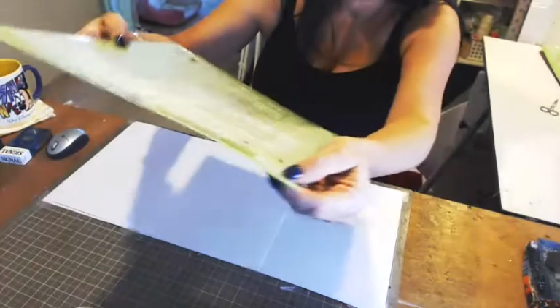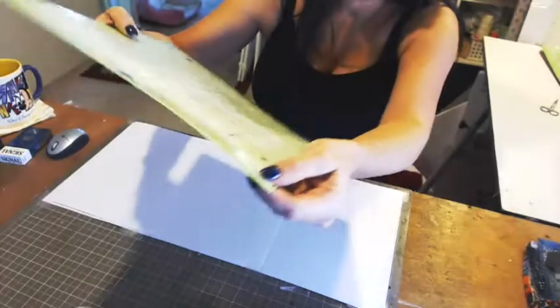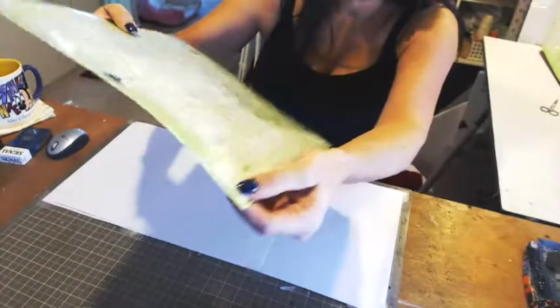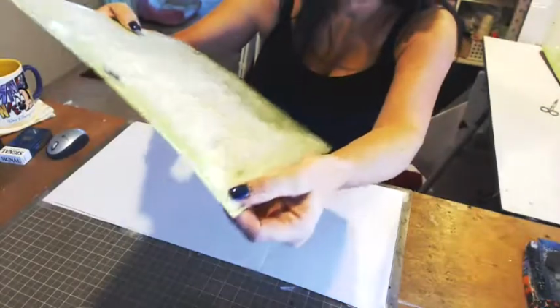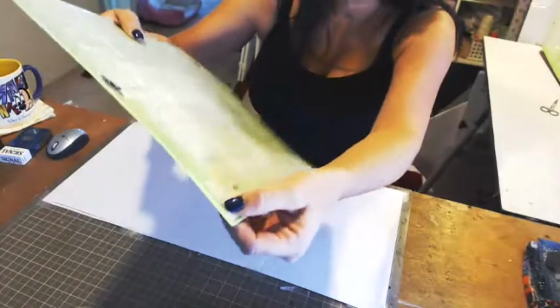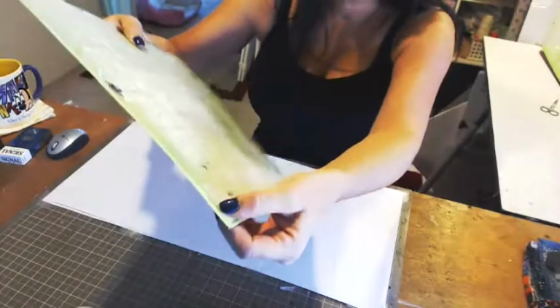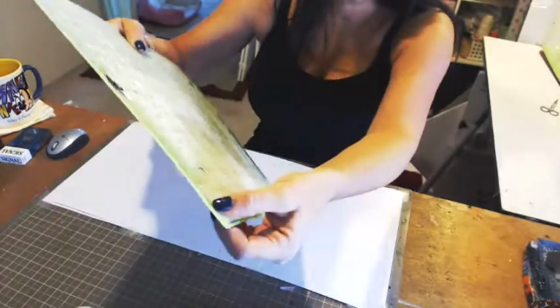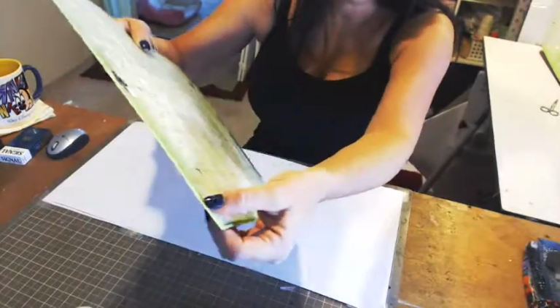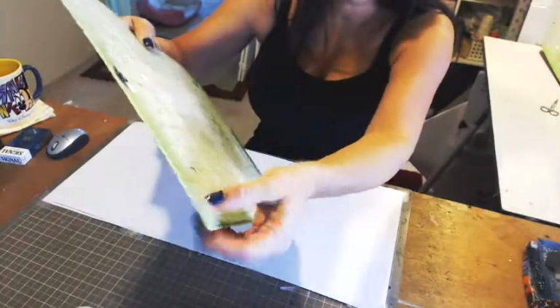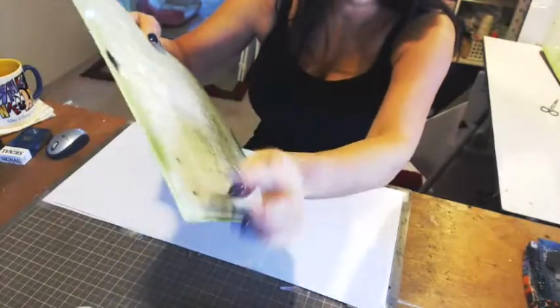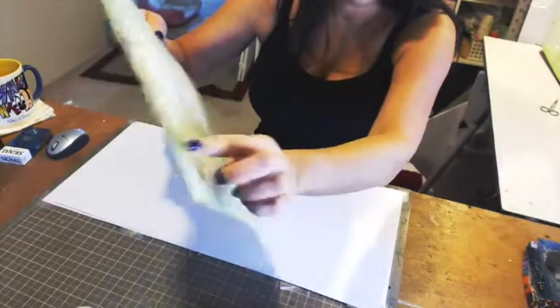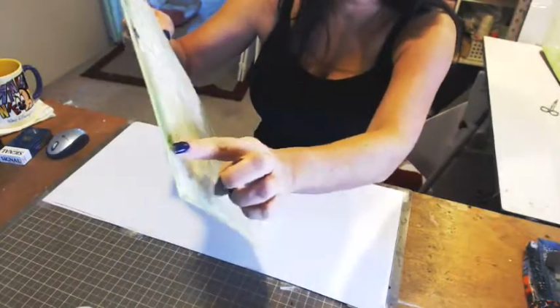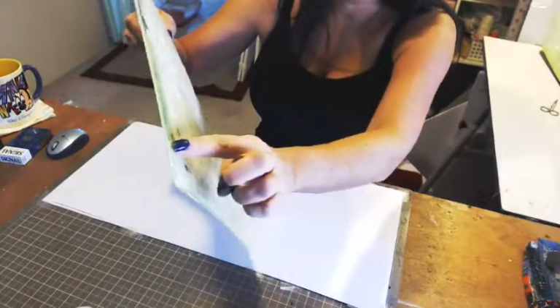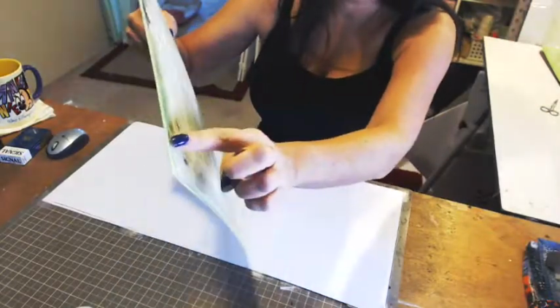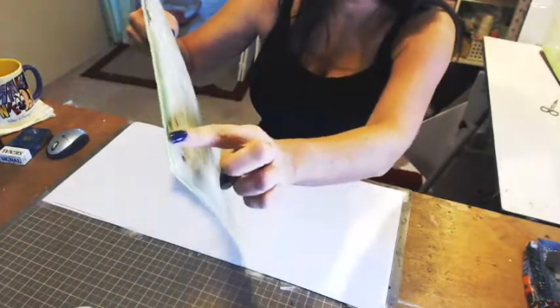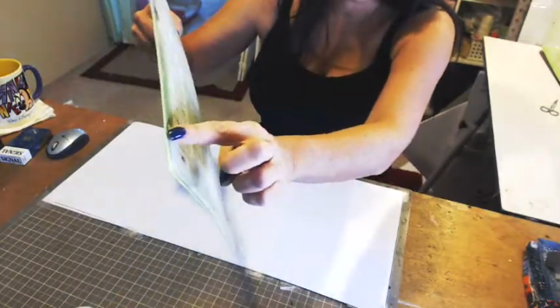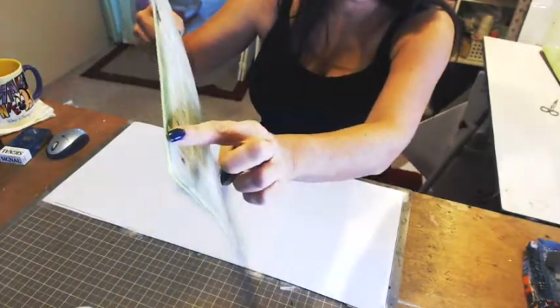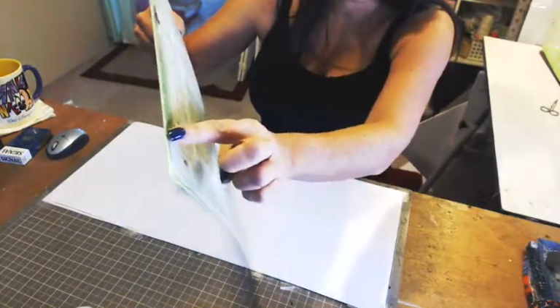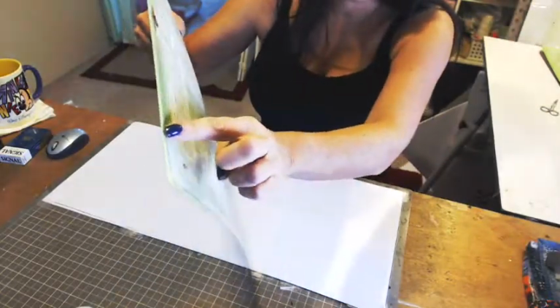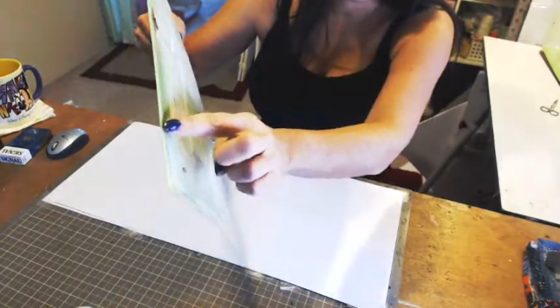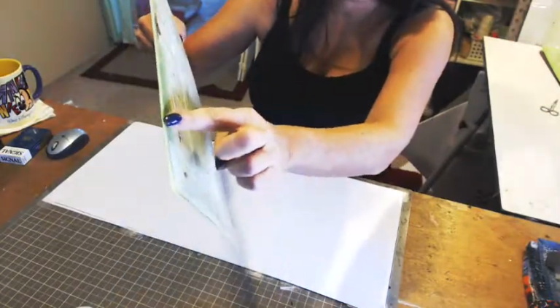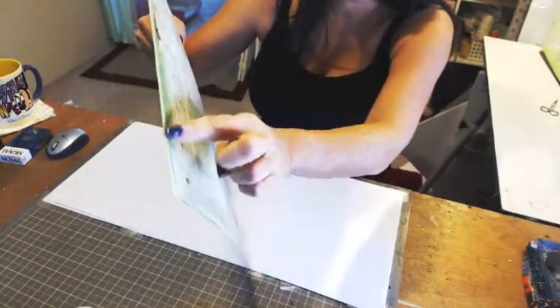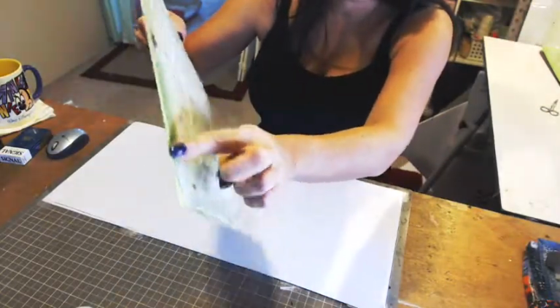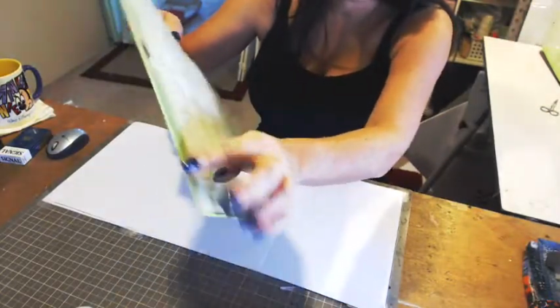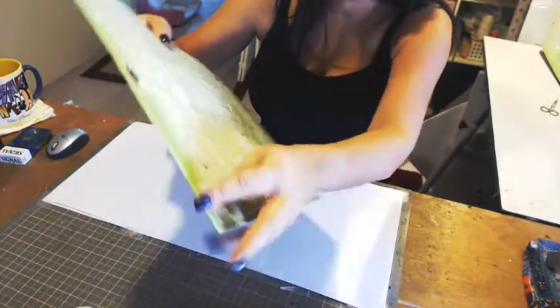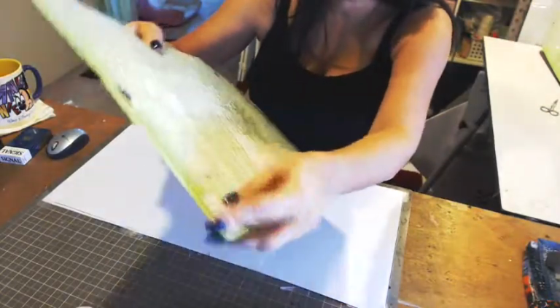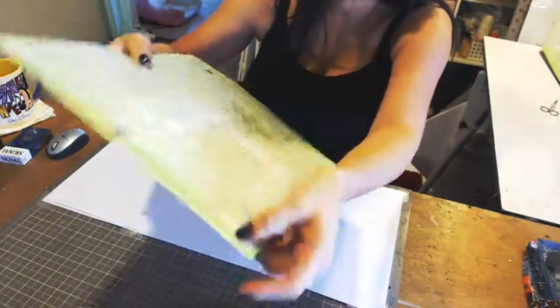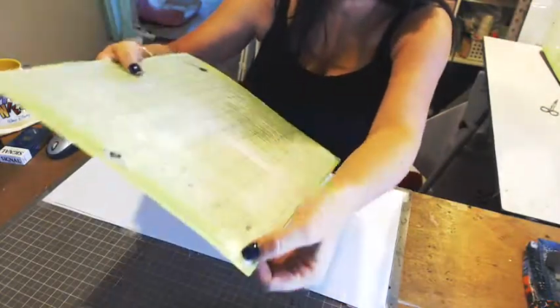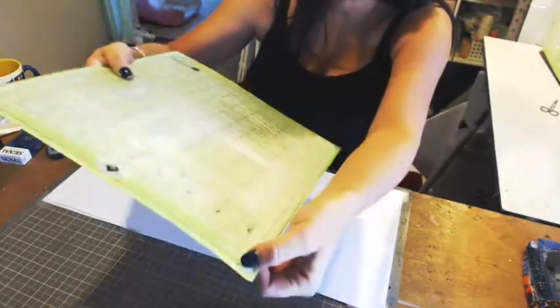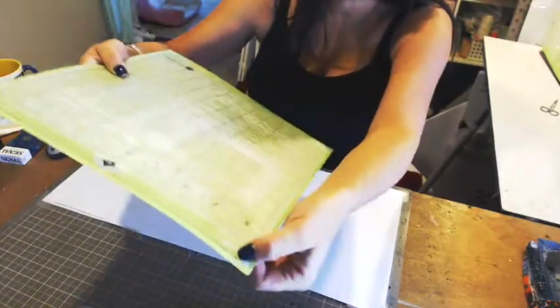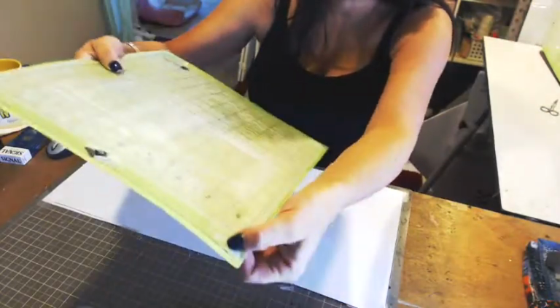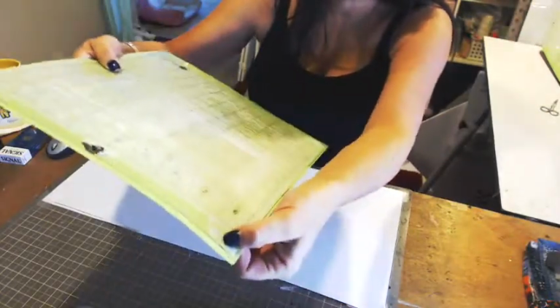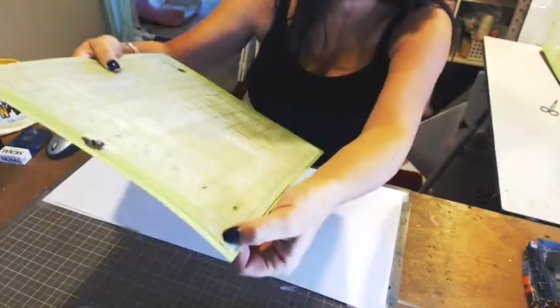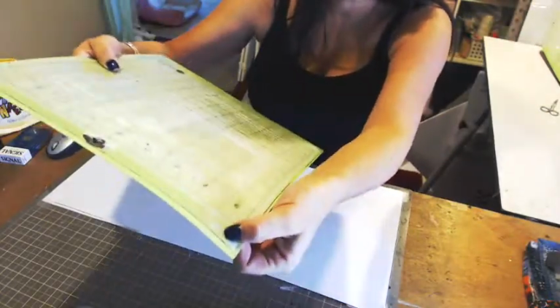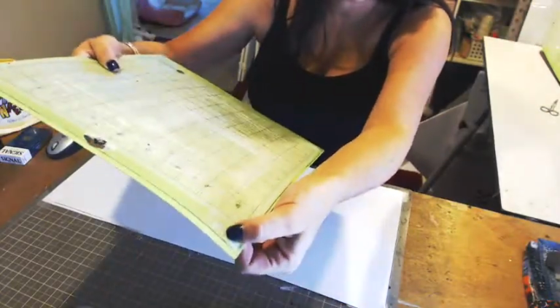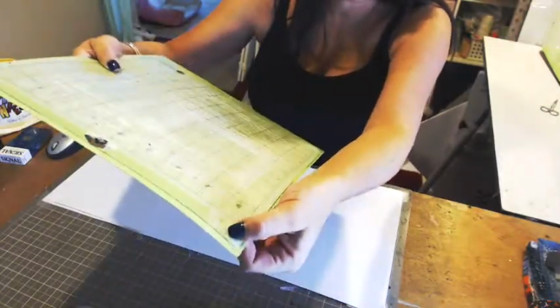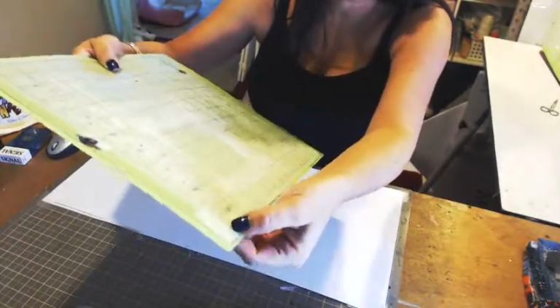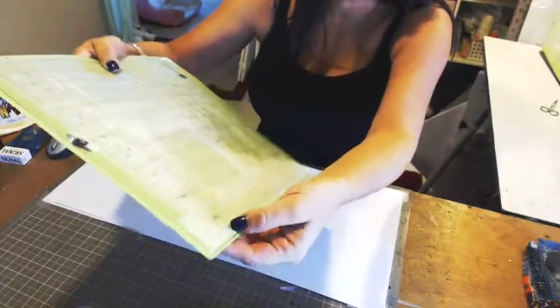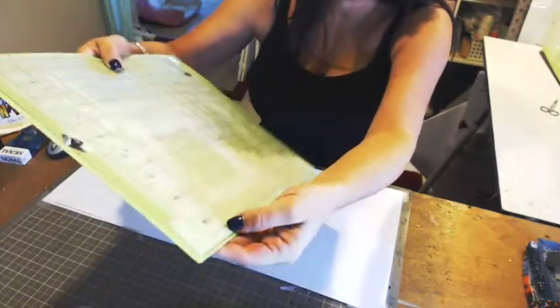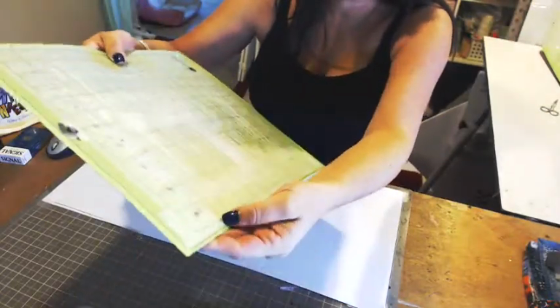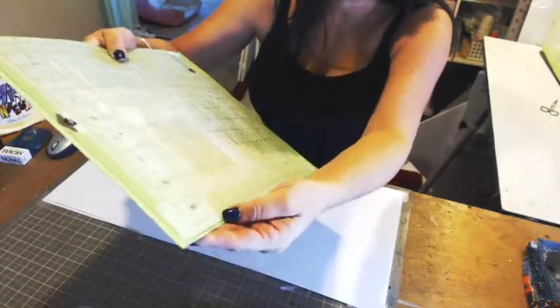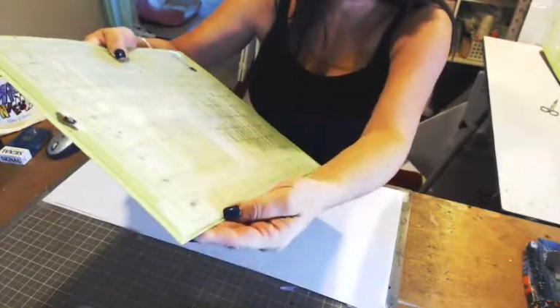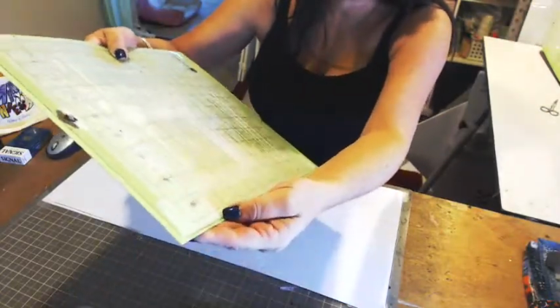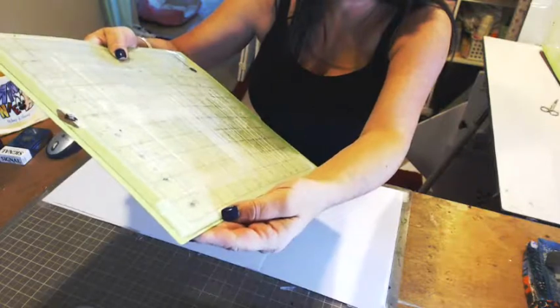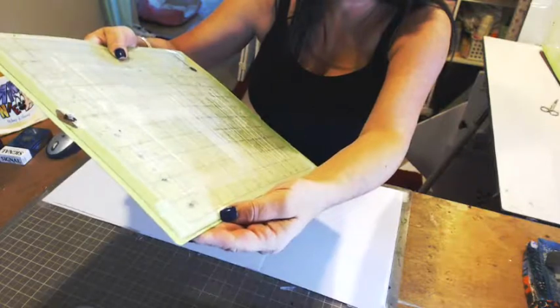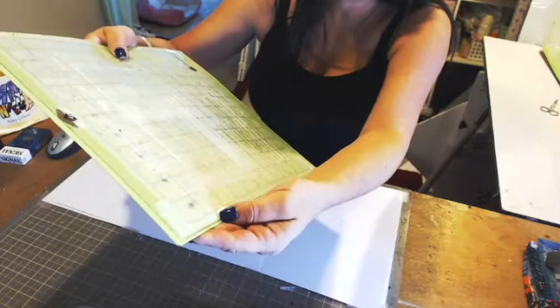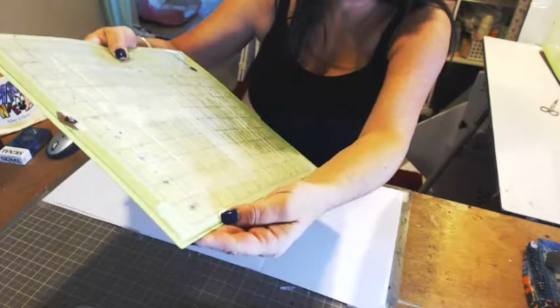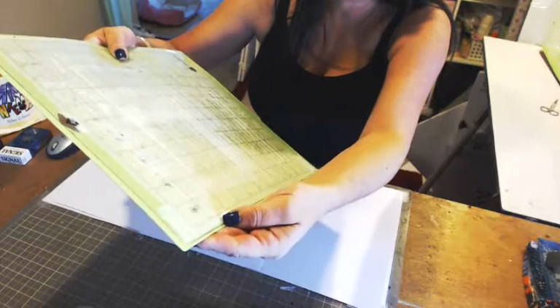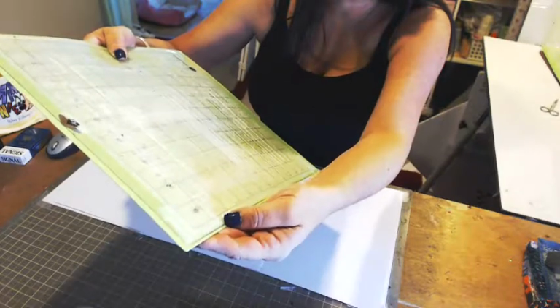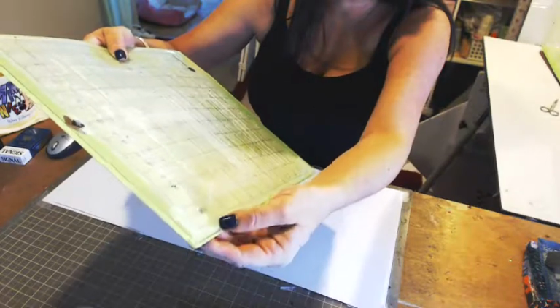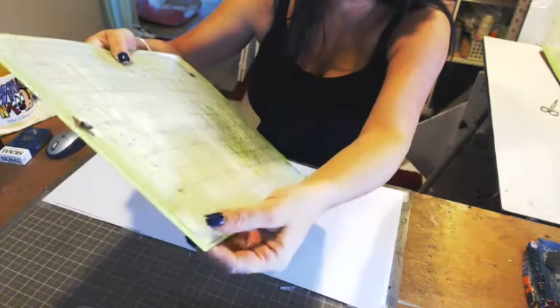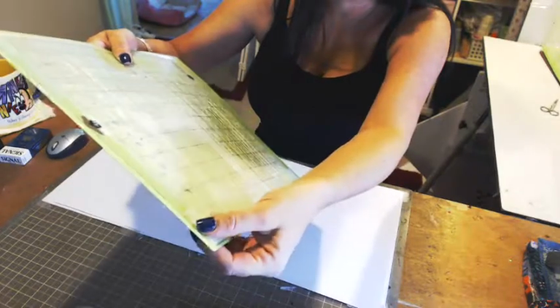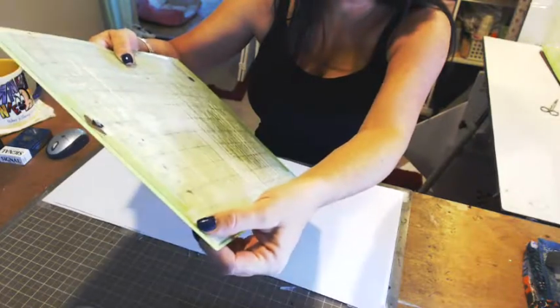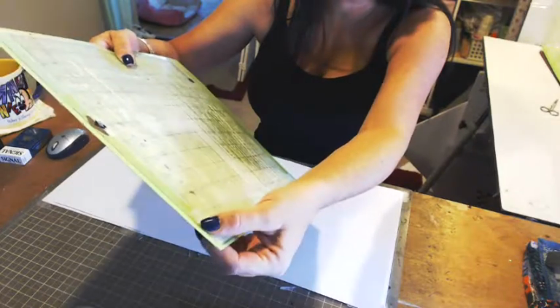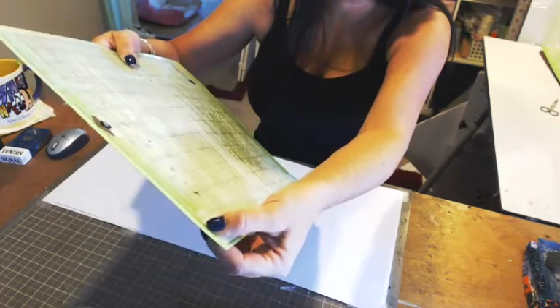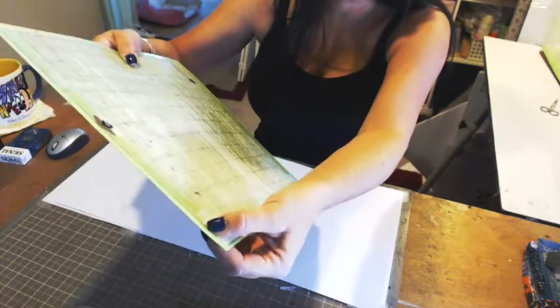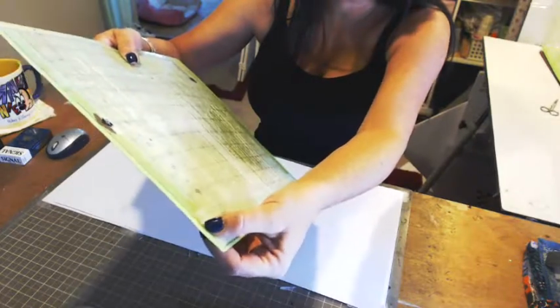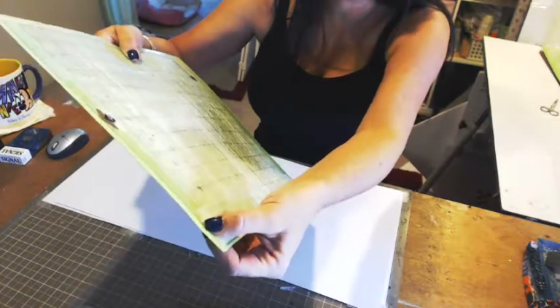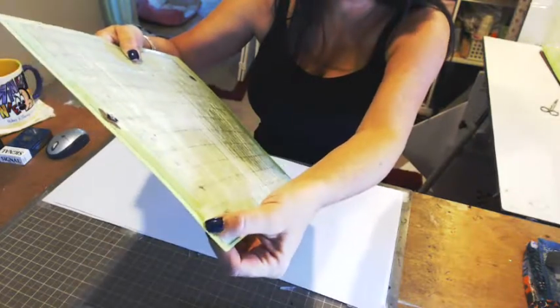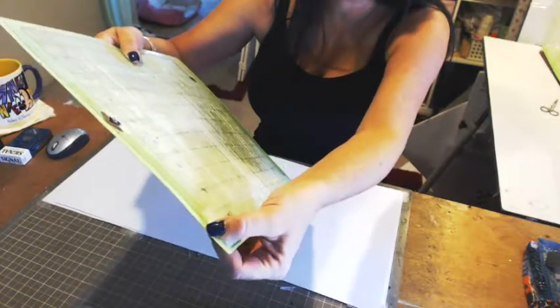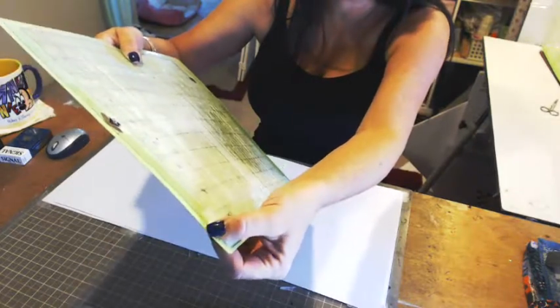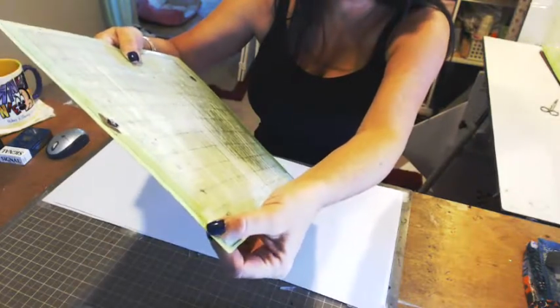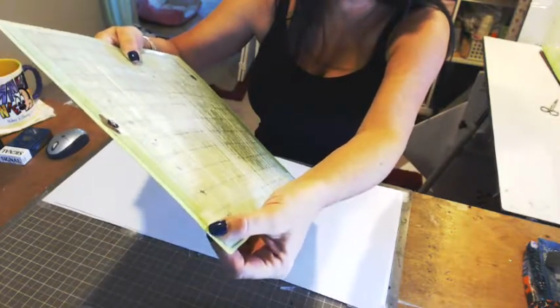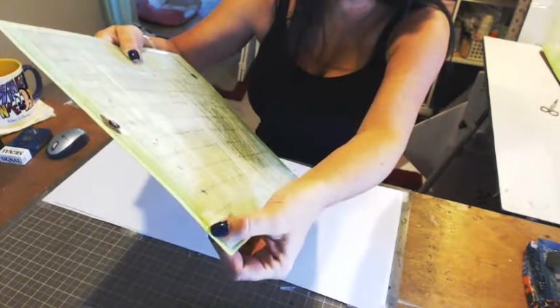As you can see, I drew a black line along the top and along the side. You can see the difference in size.